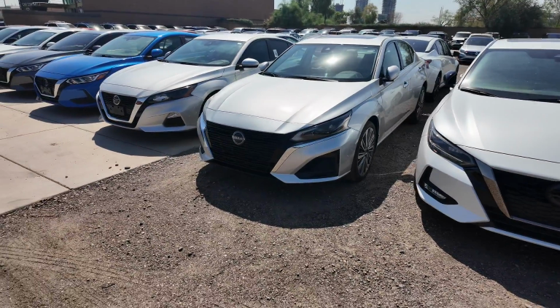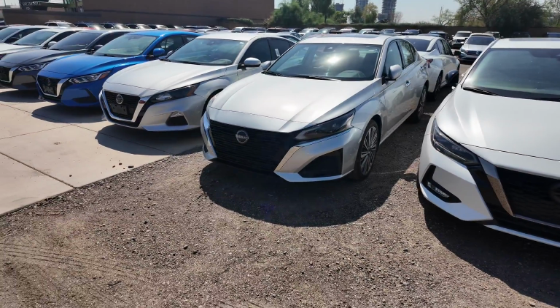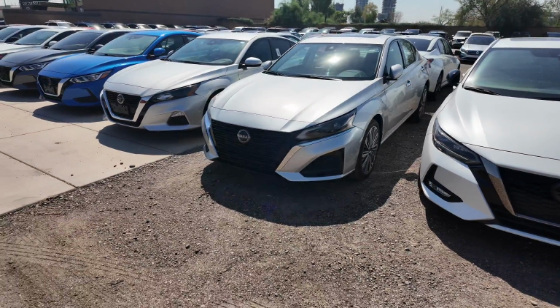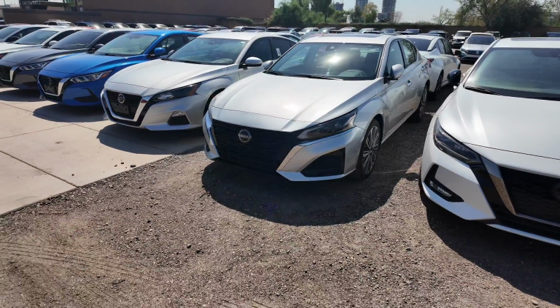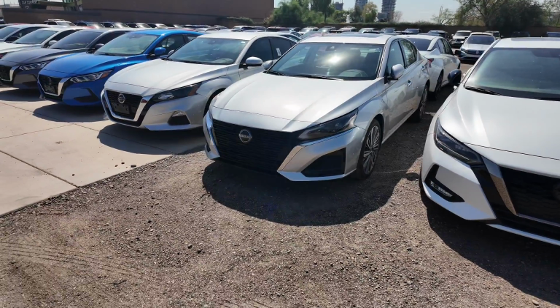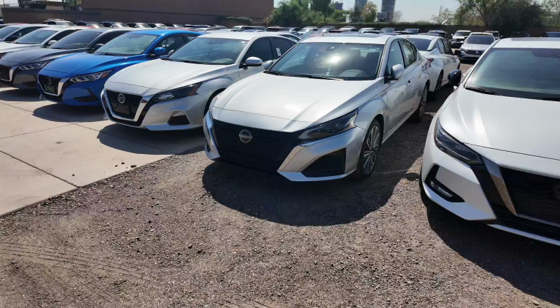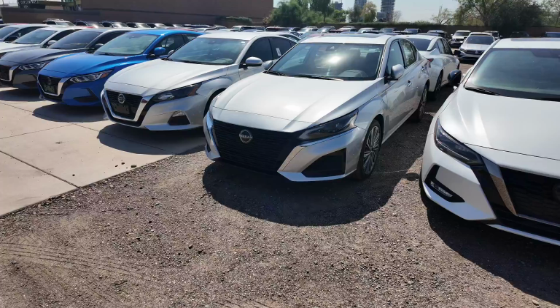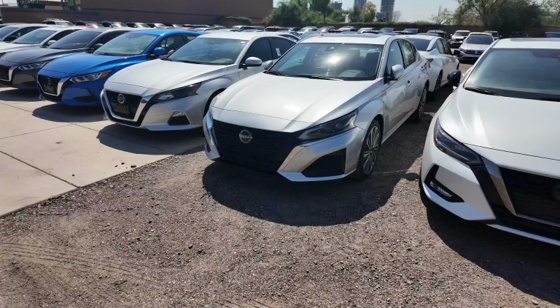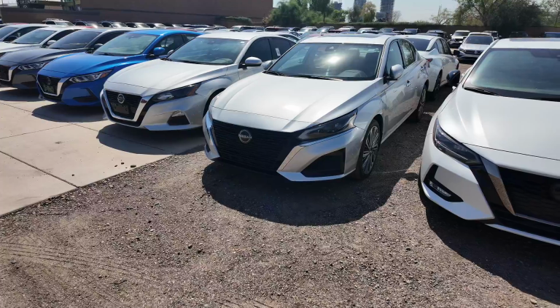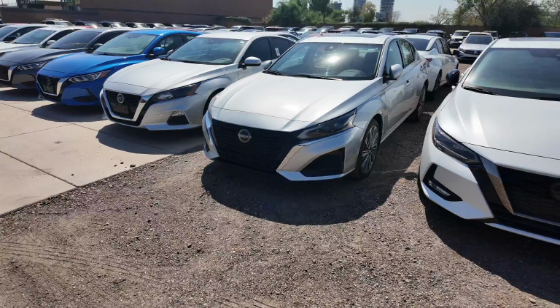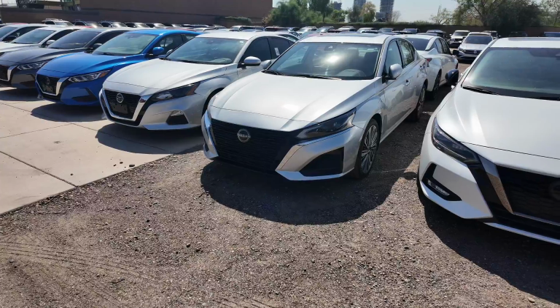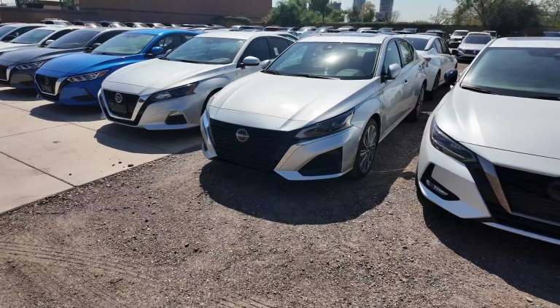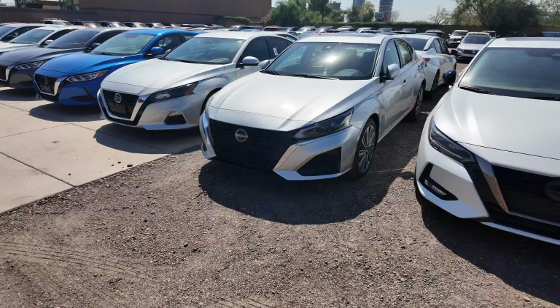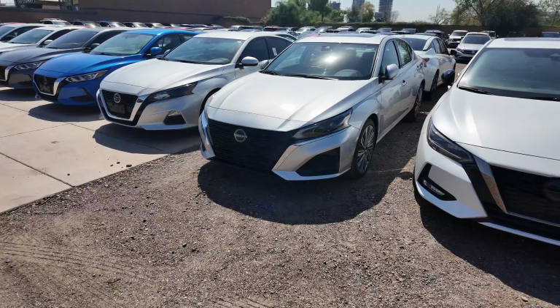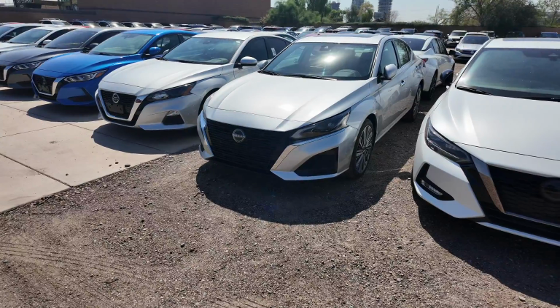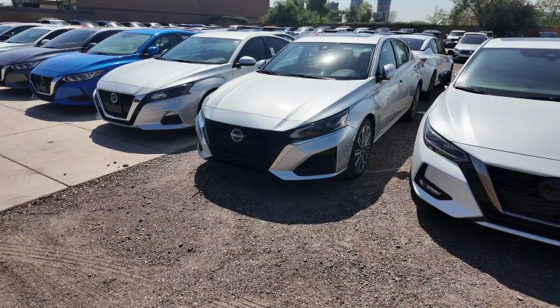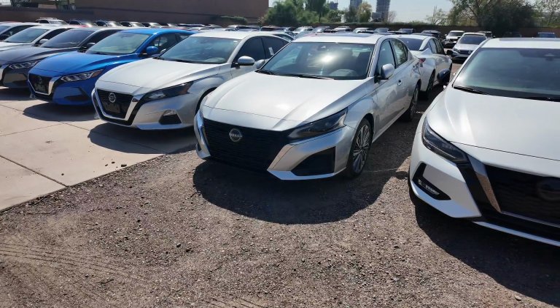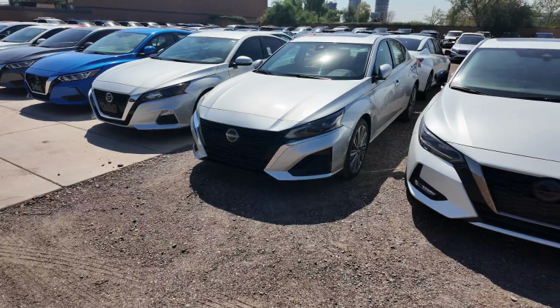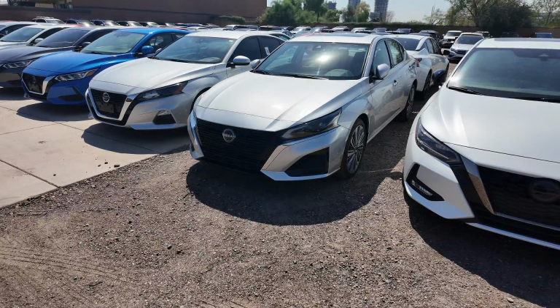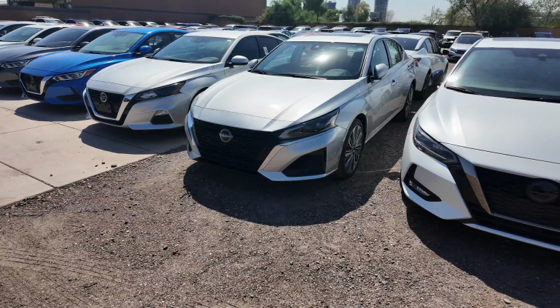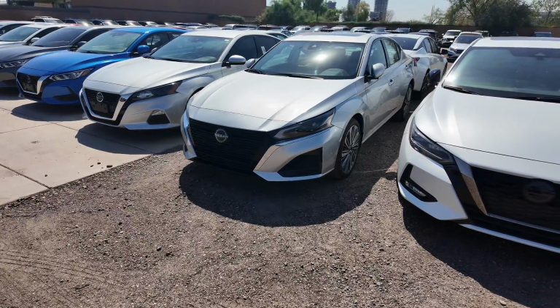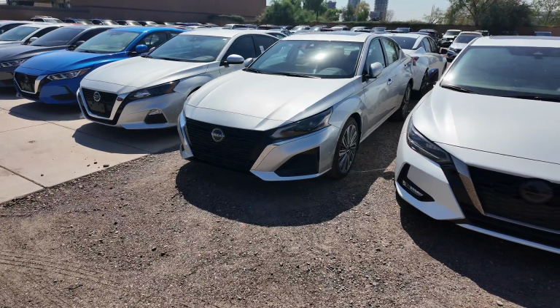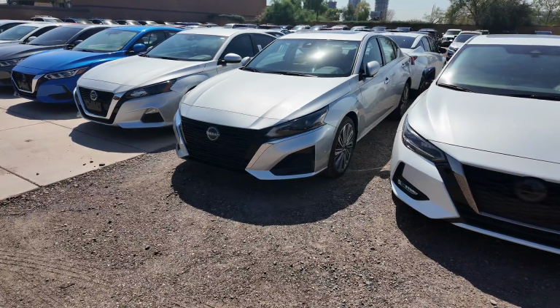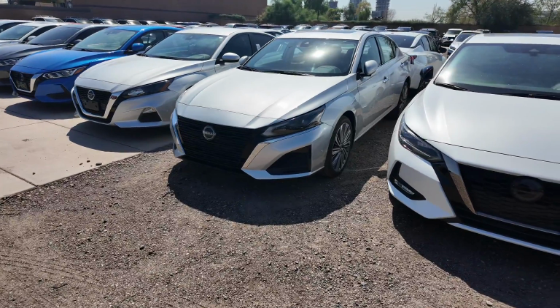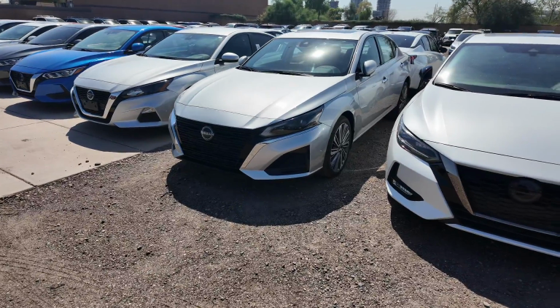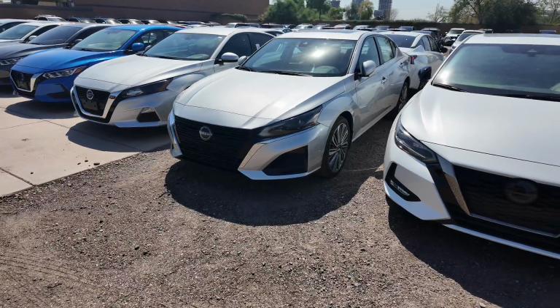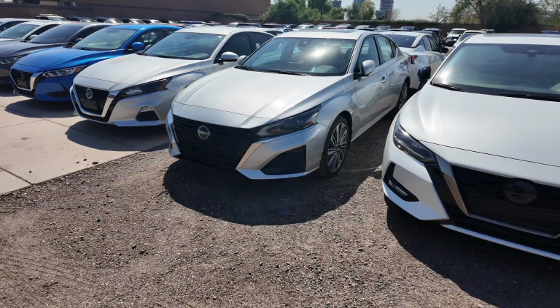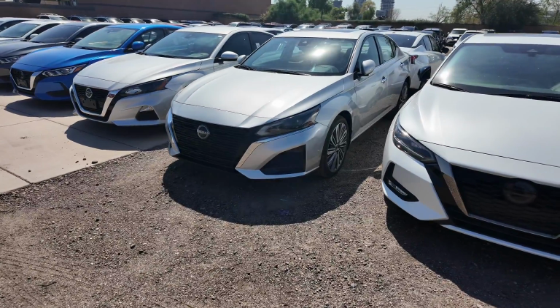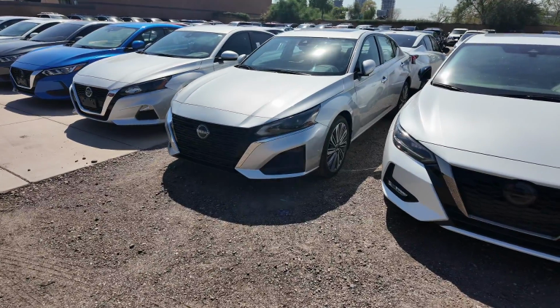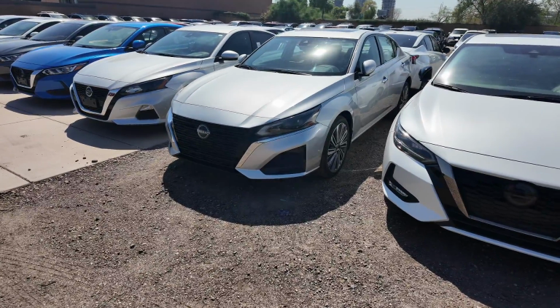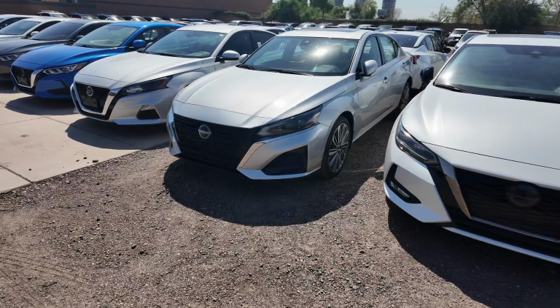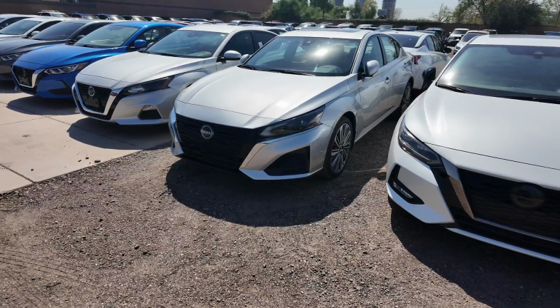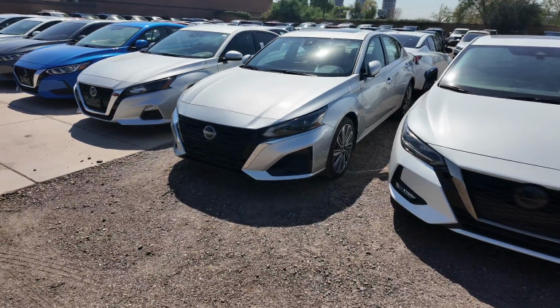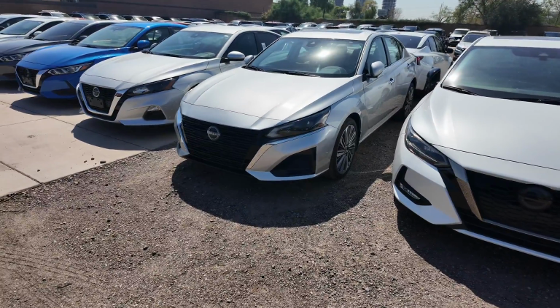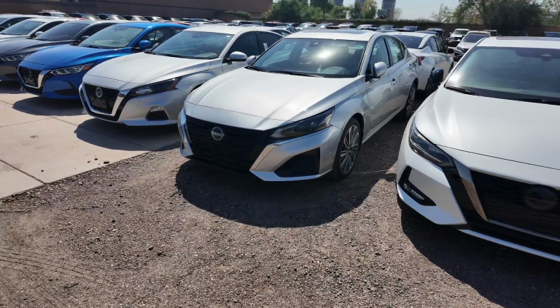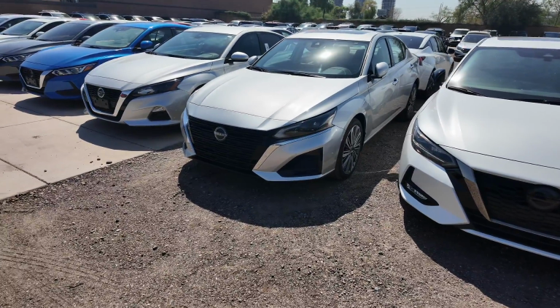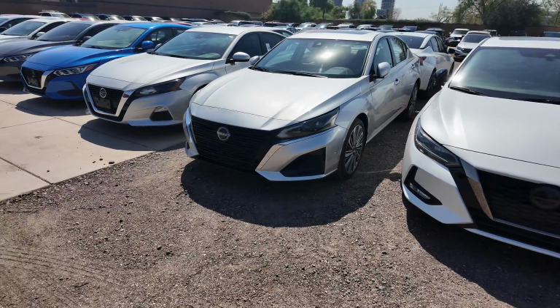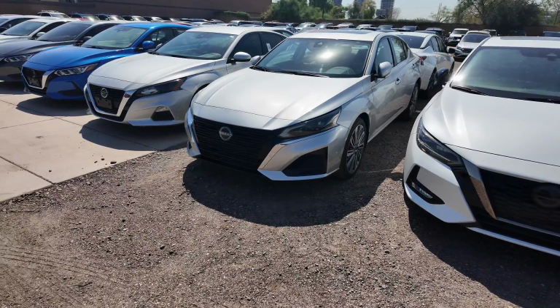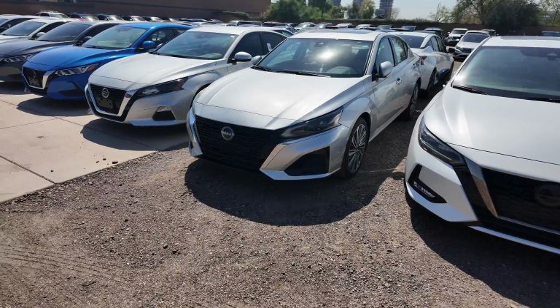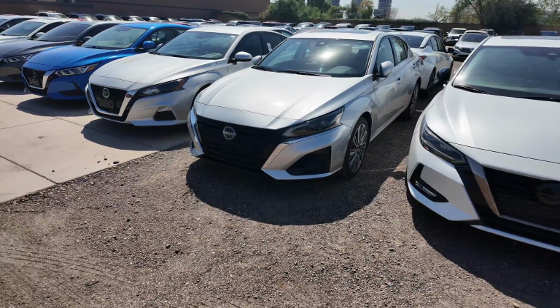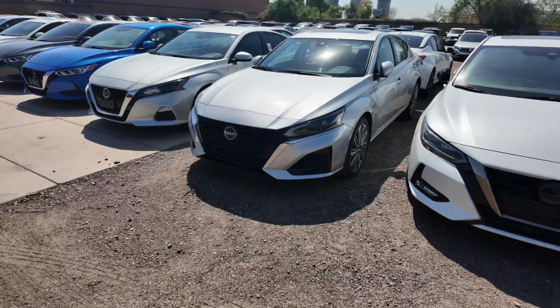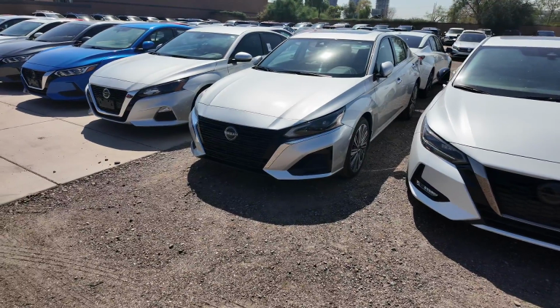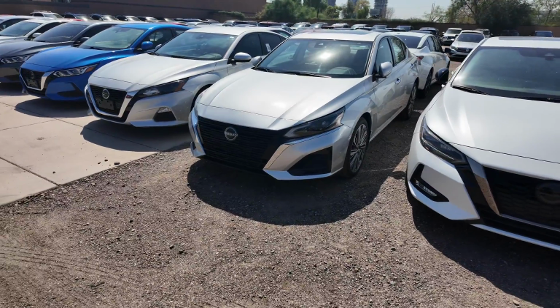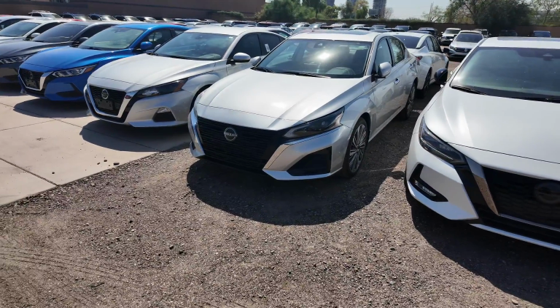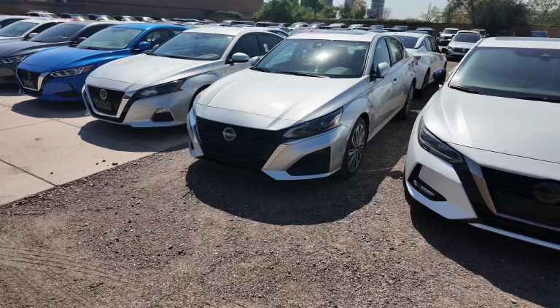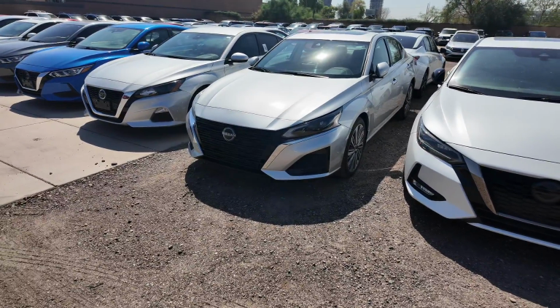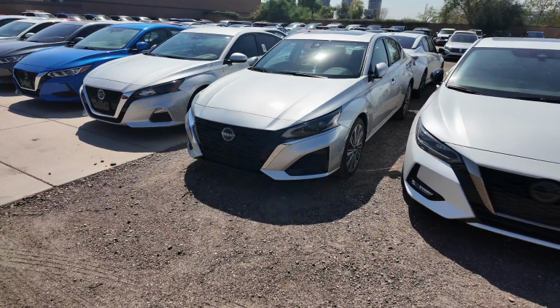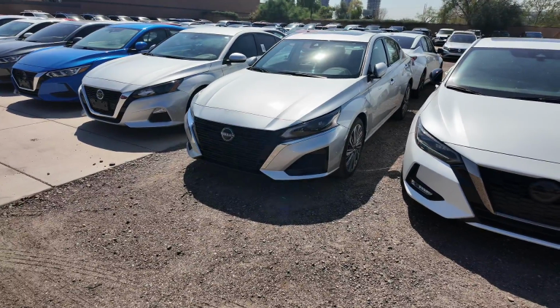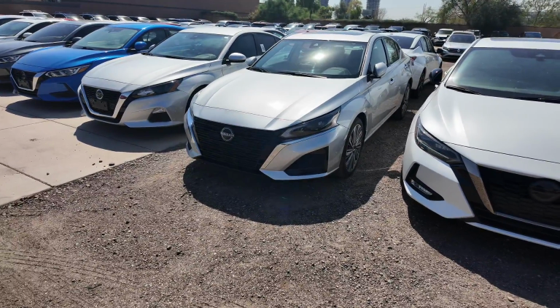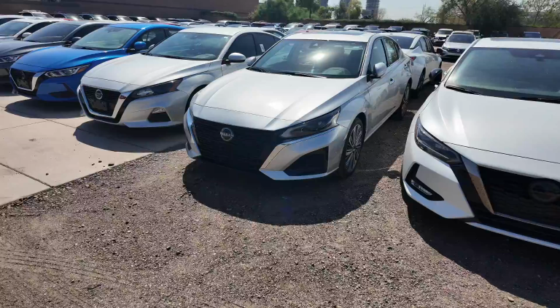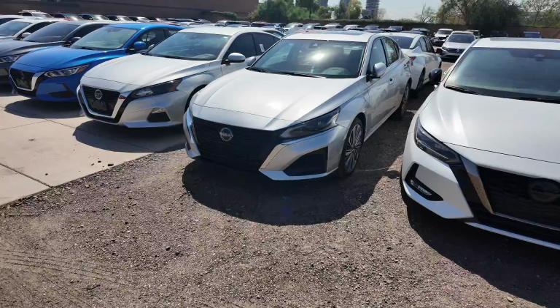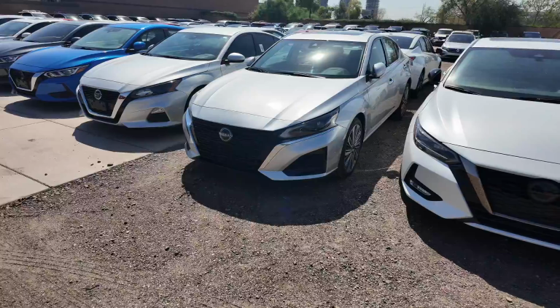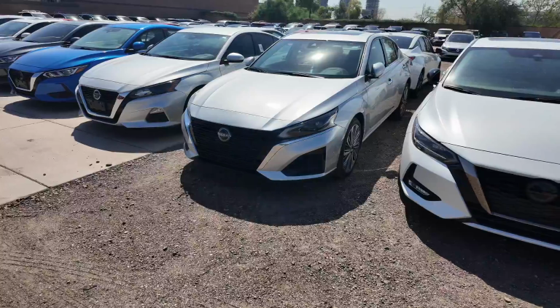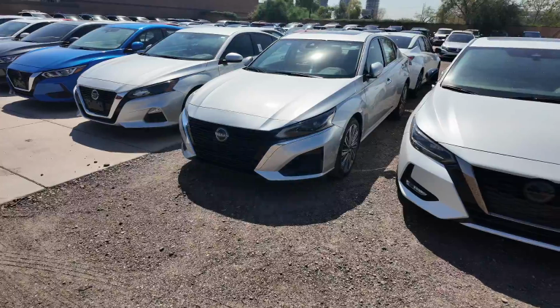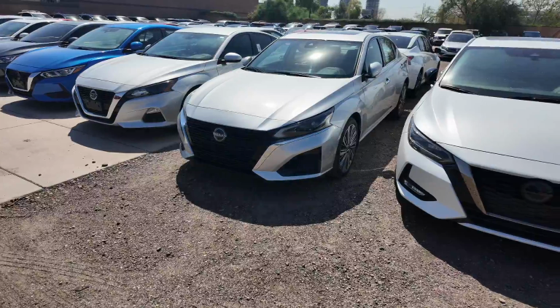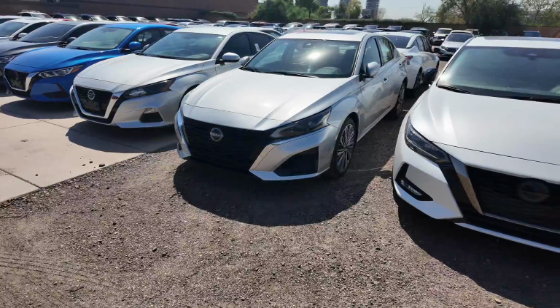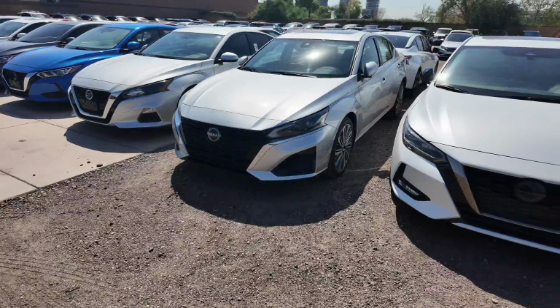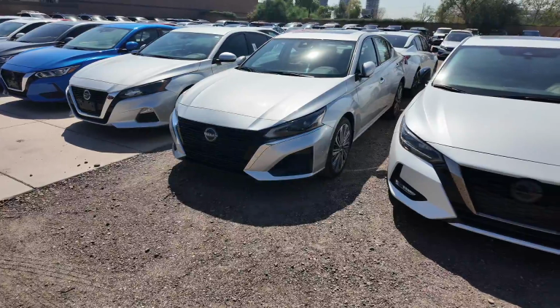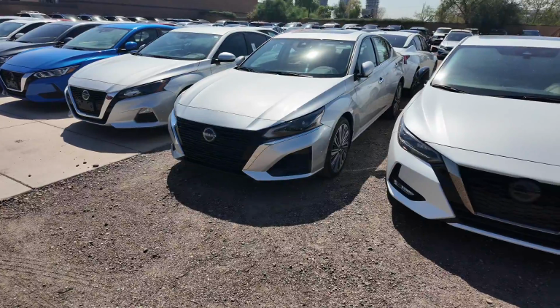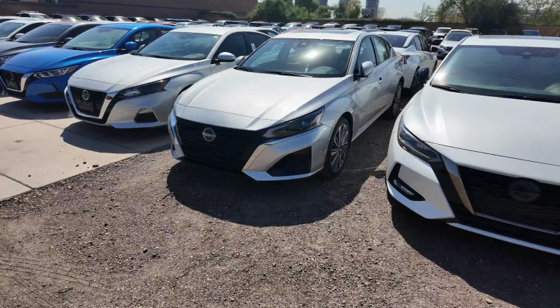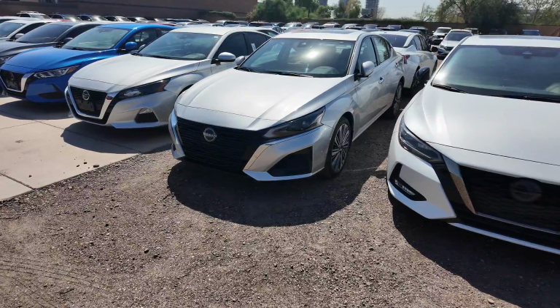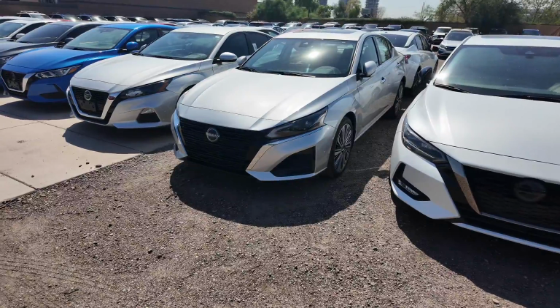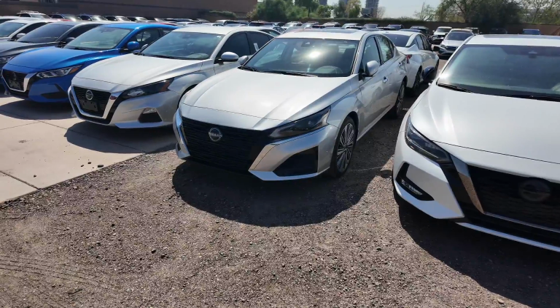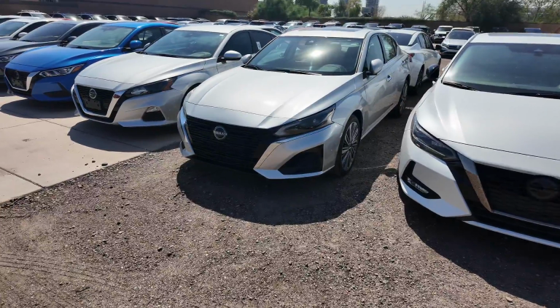MSRP is $32,330, so you're saving money there. You get 188 horsepower and the three-year, 36,000-mile basic factory warranty.